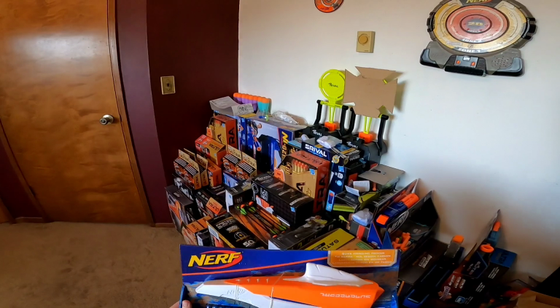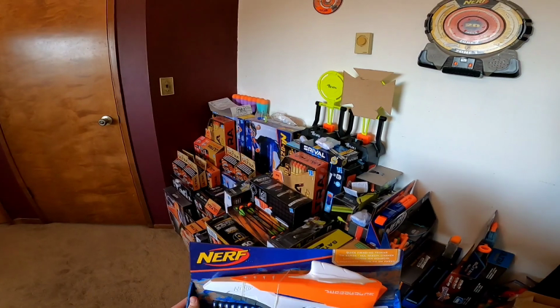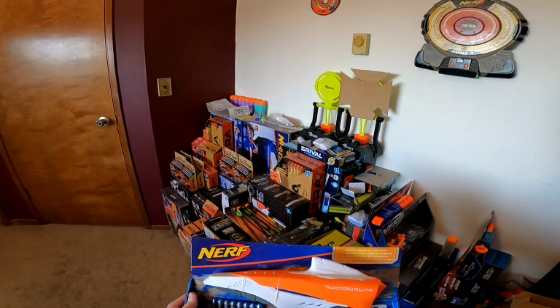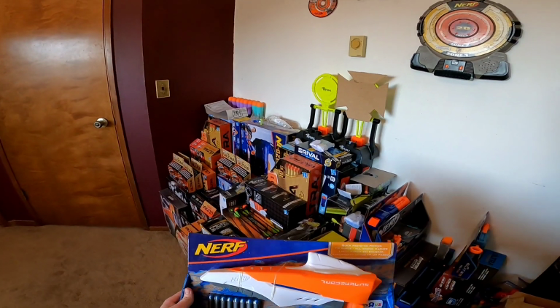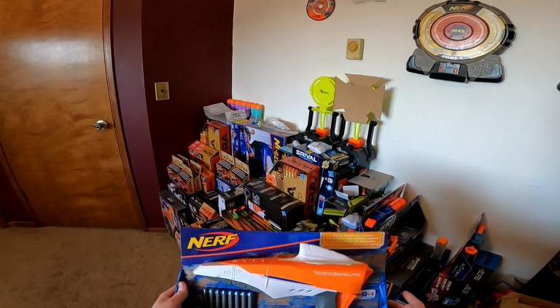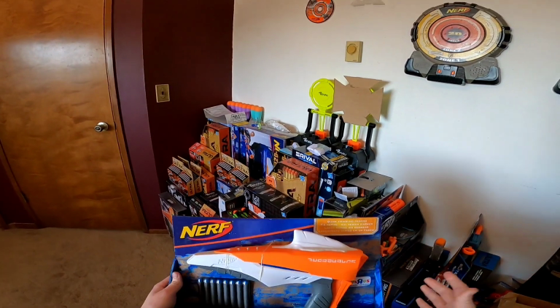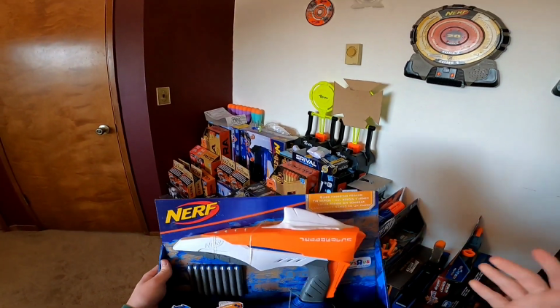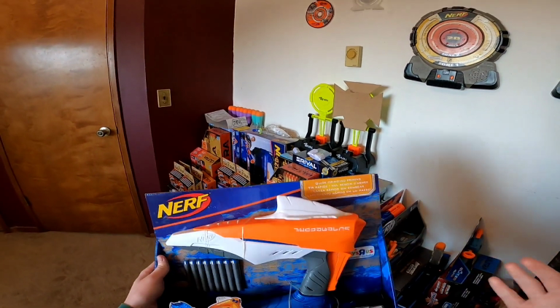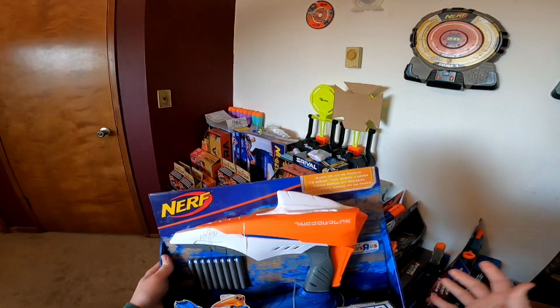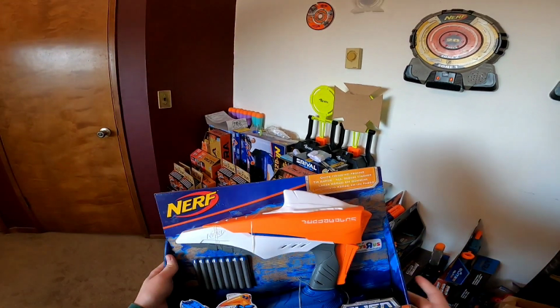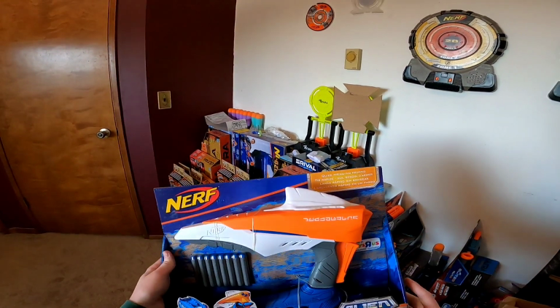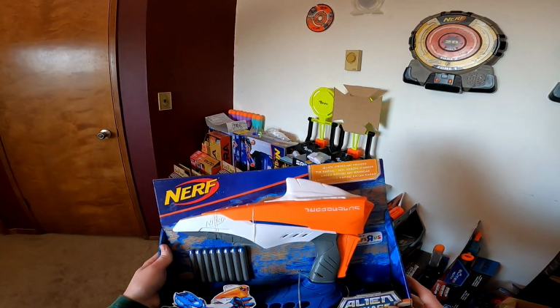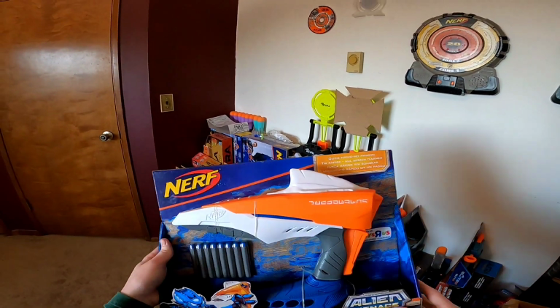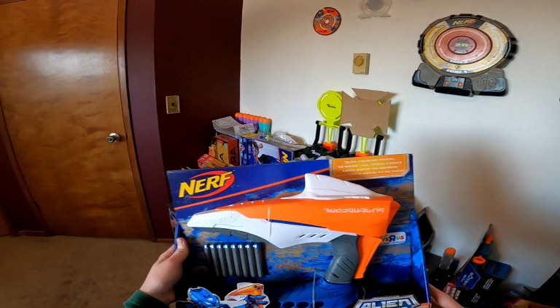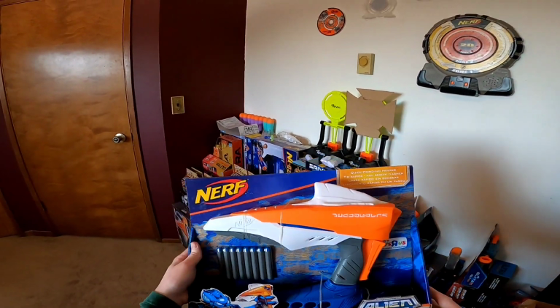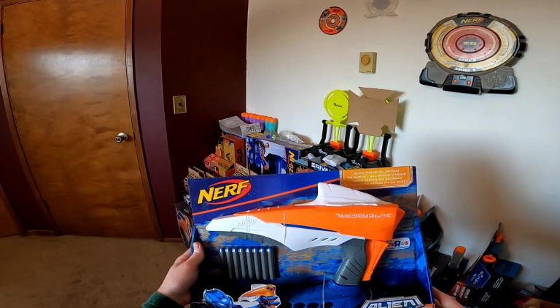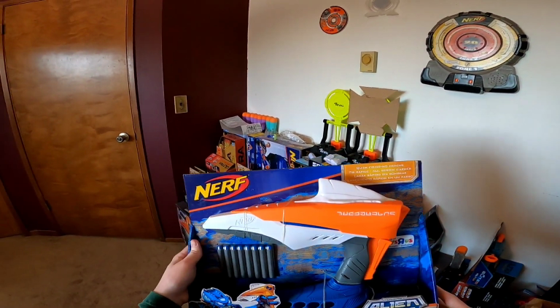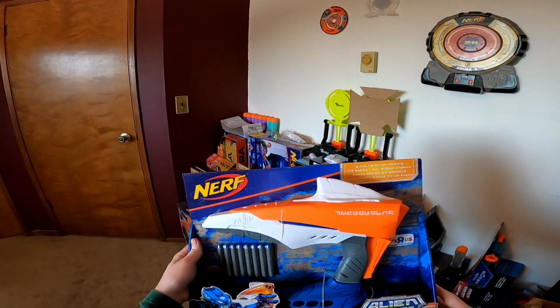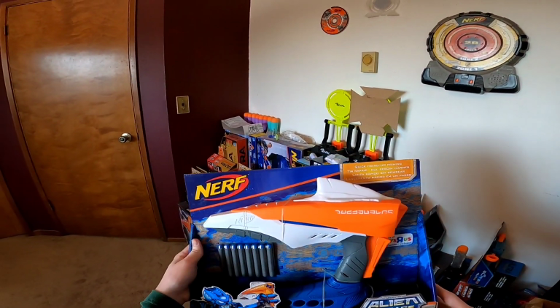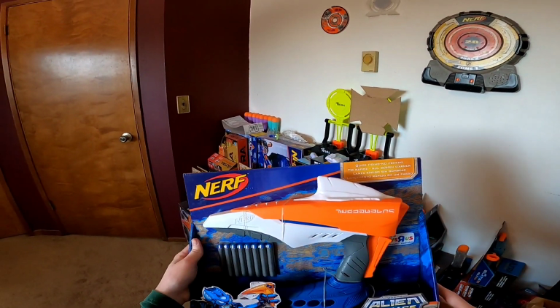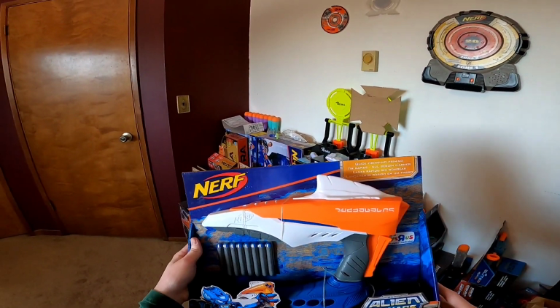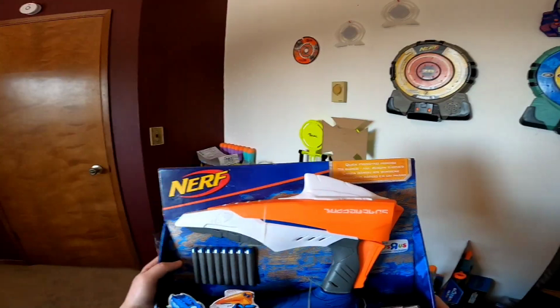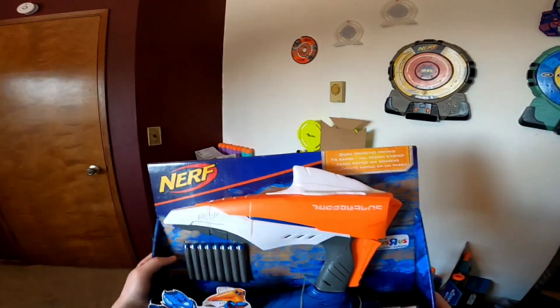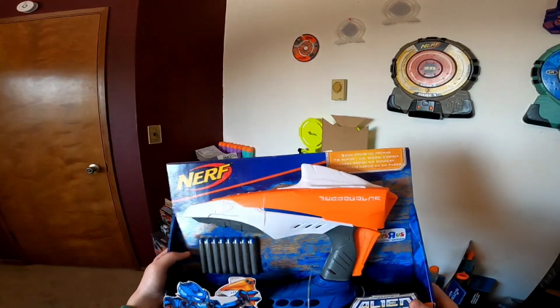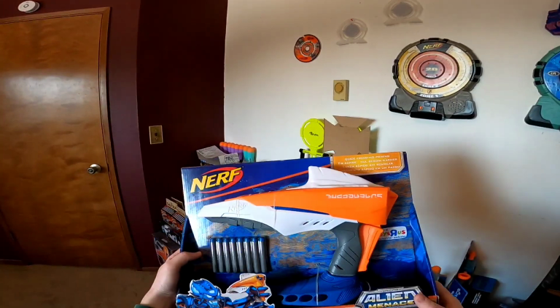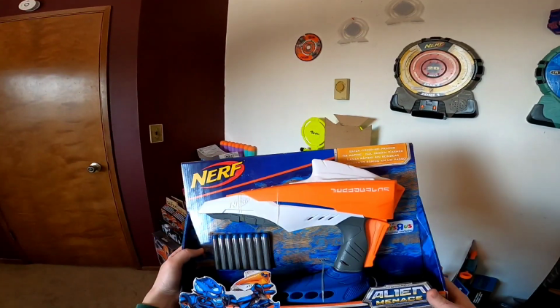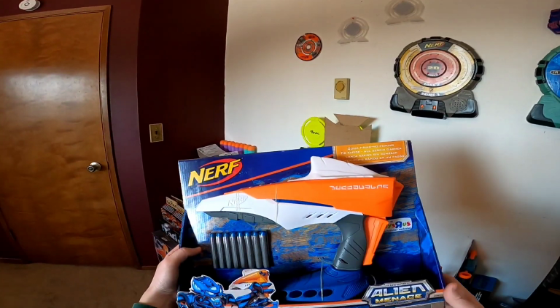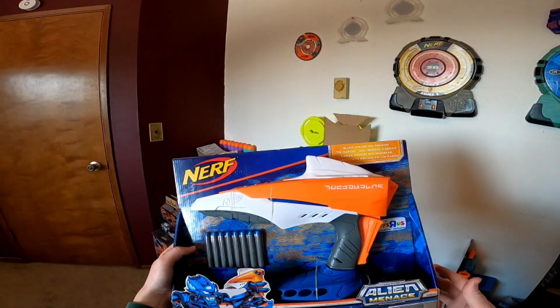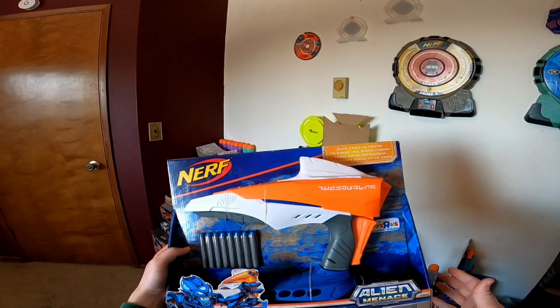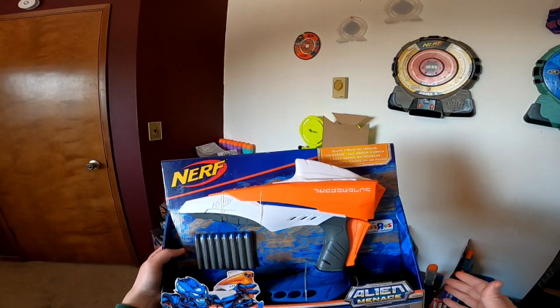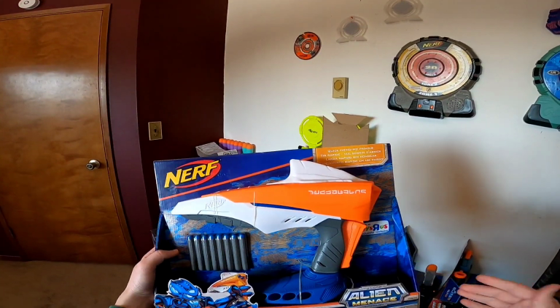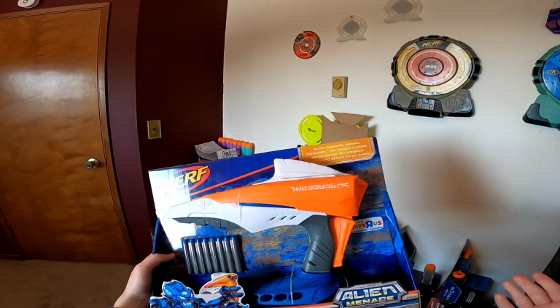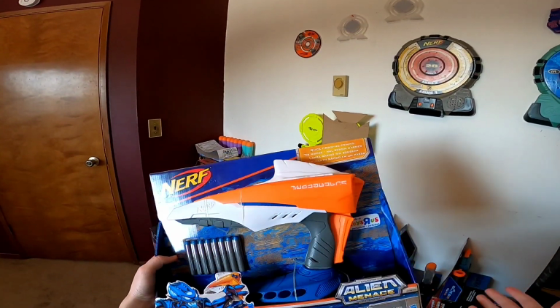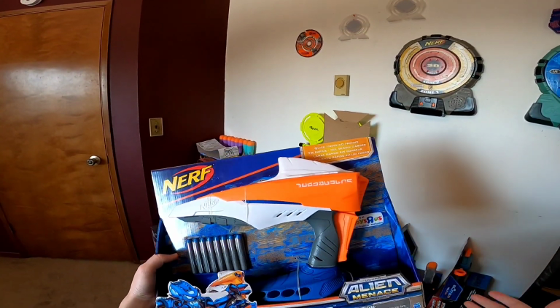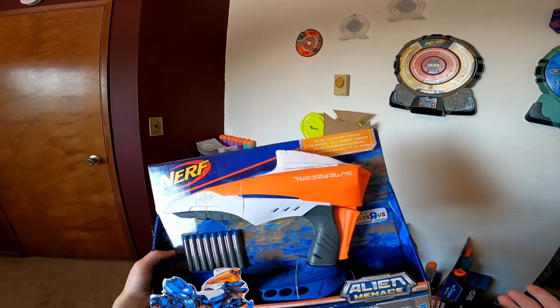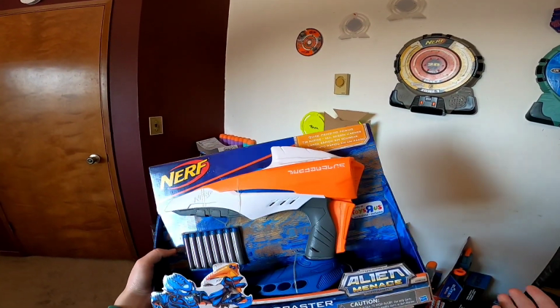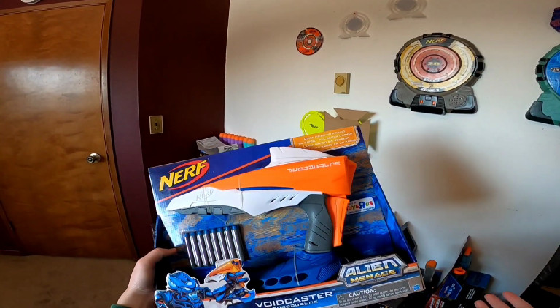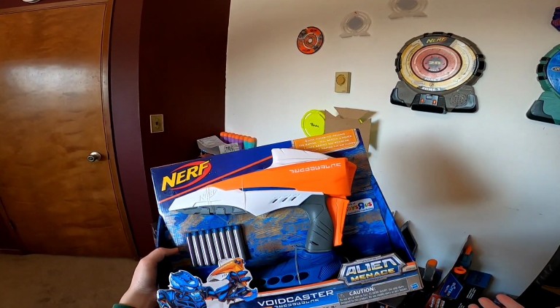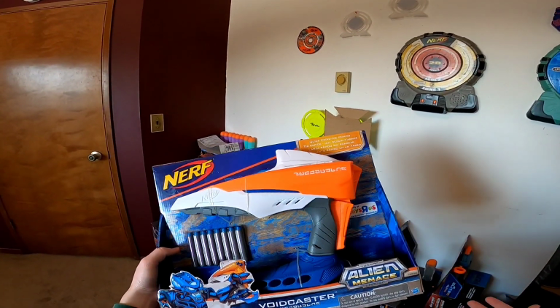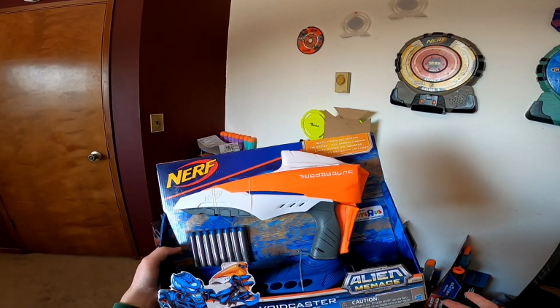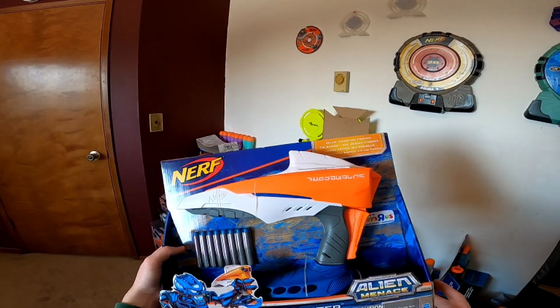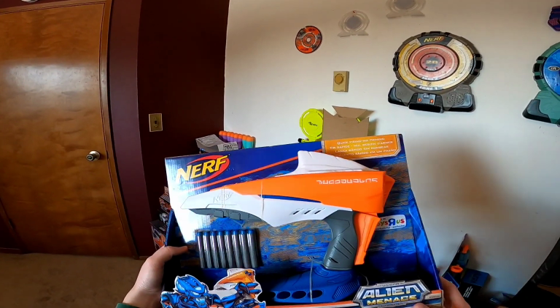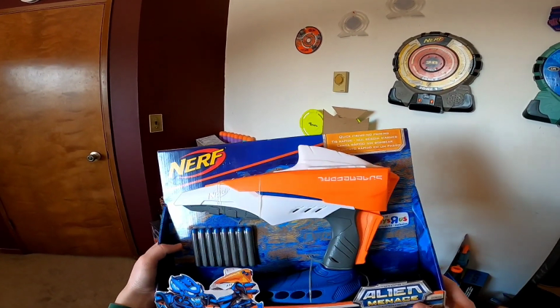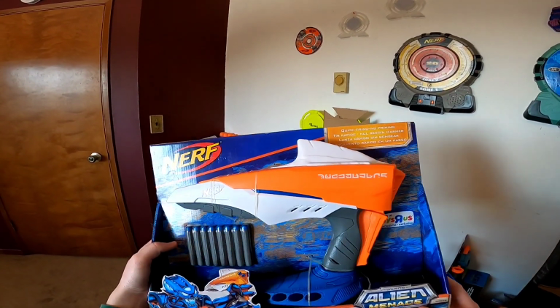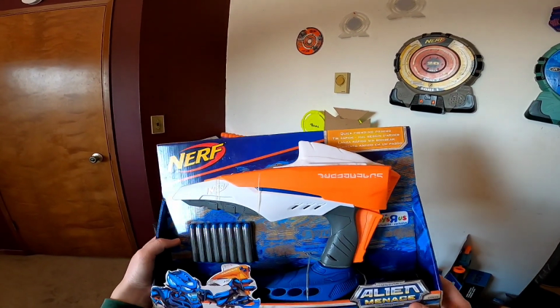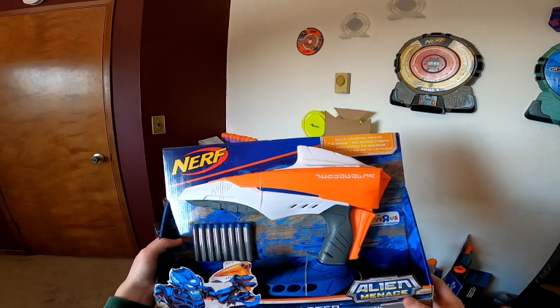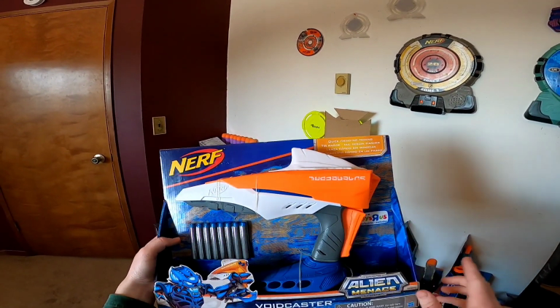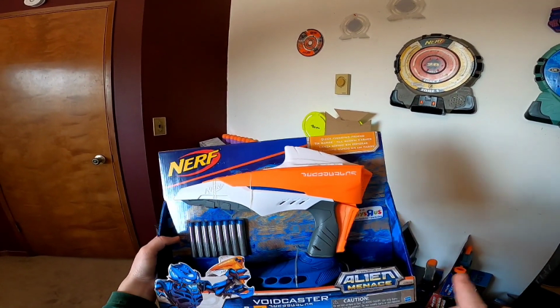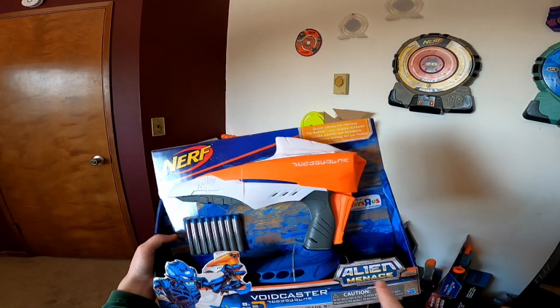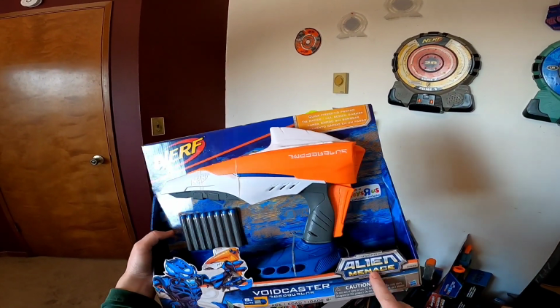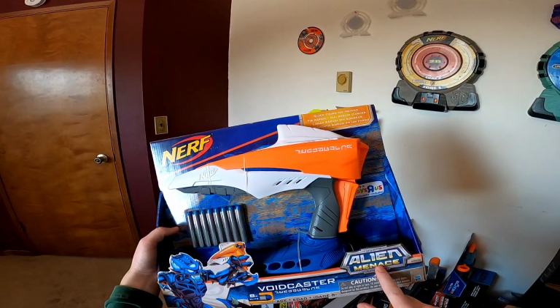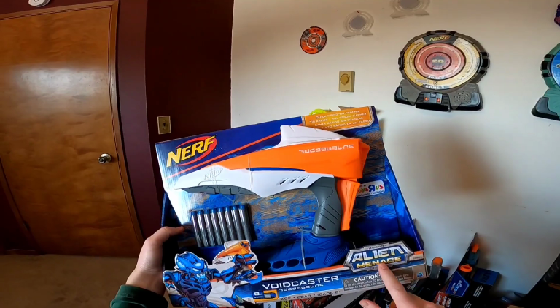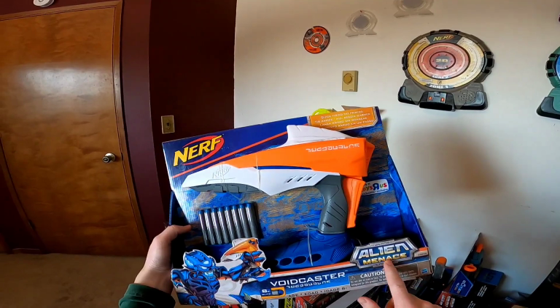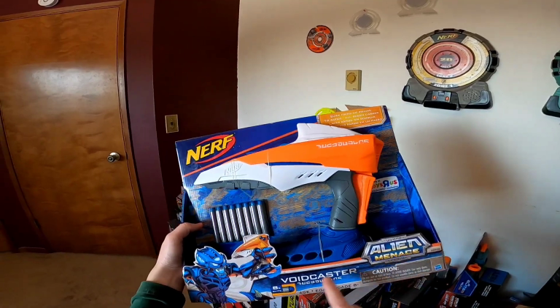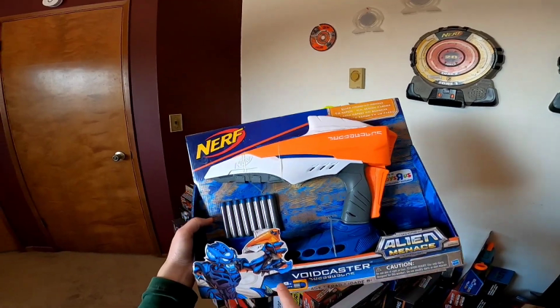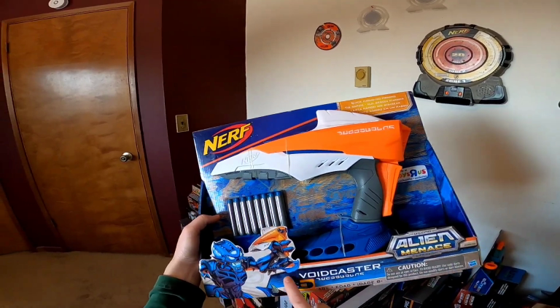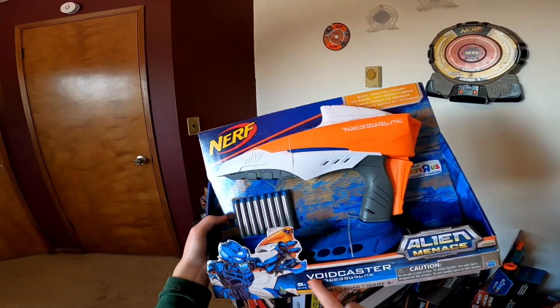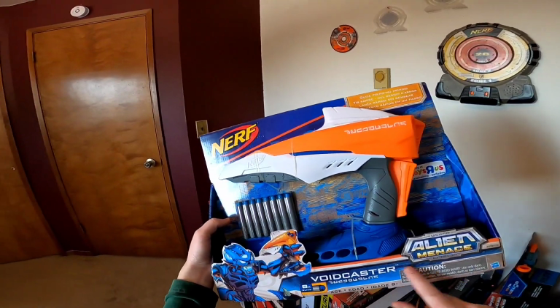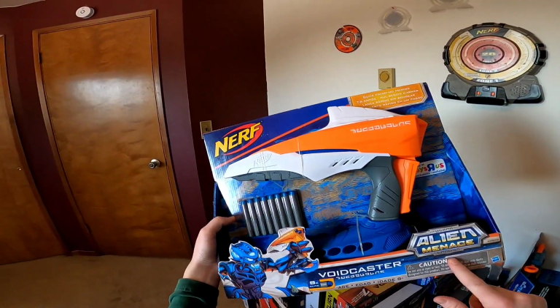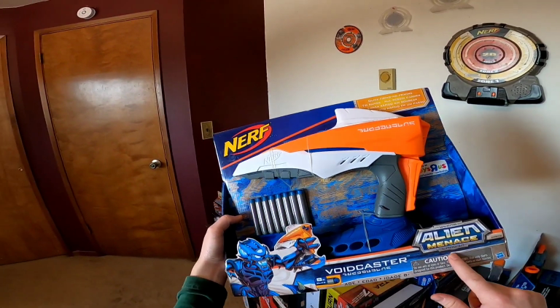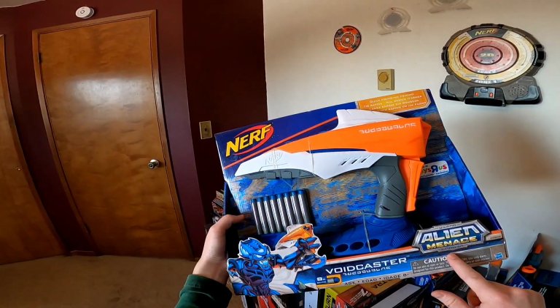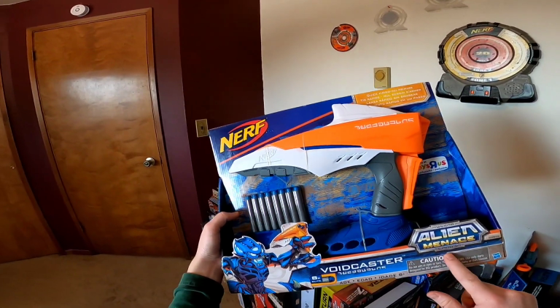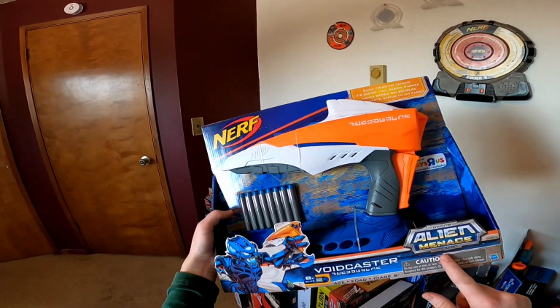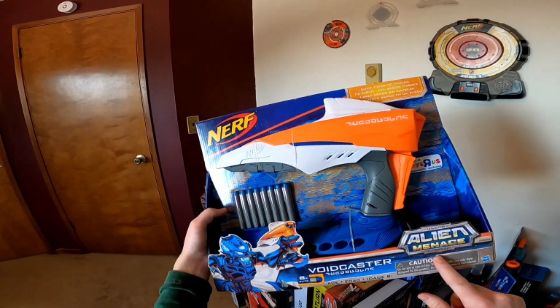Hello there and welcome to Foam Quest. In today's episode, we will be flashing back to the Nerf Alien Menace Voidcaster.